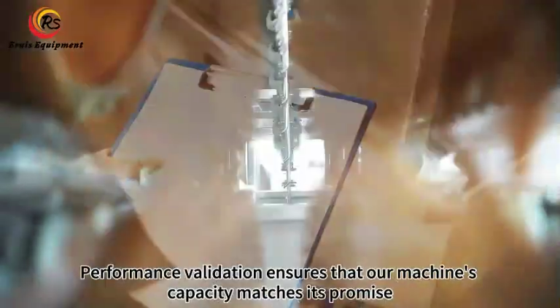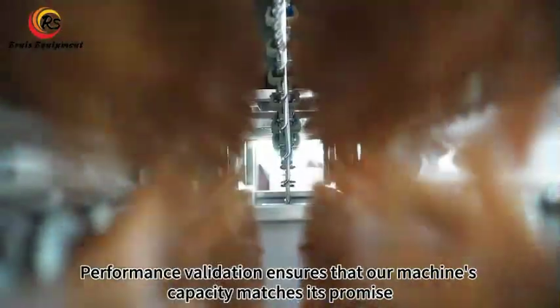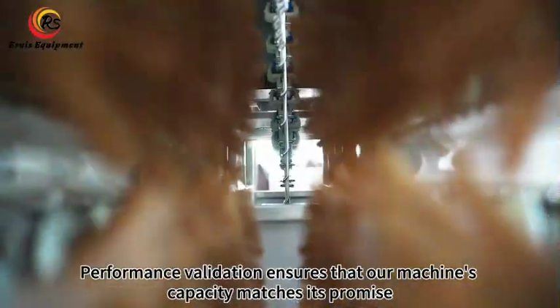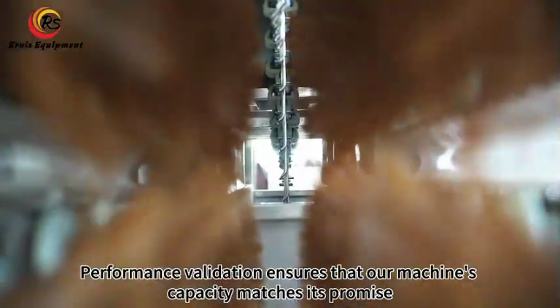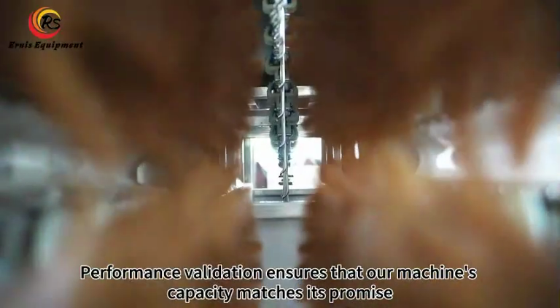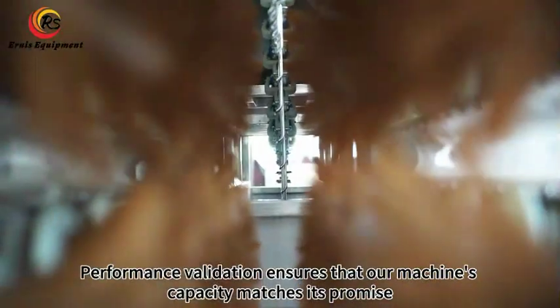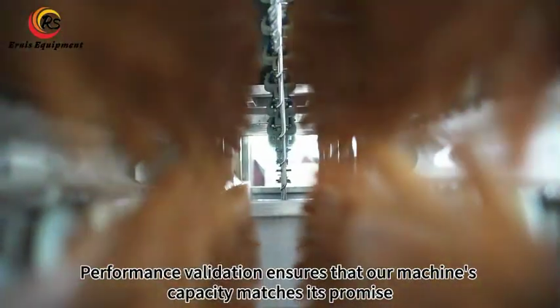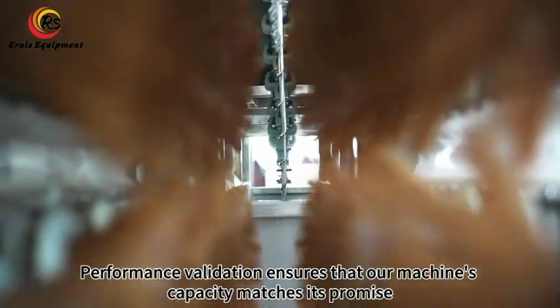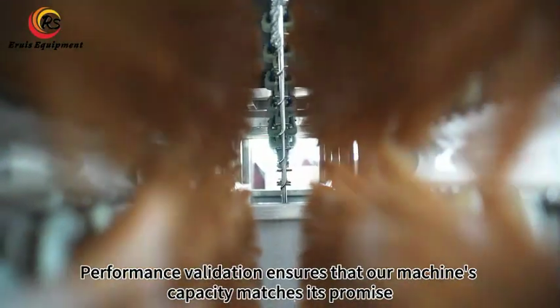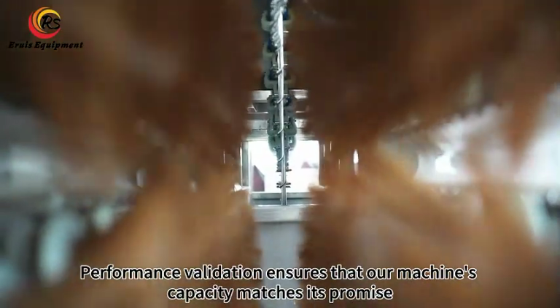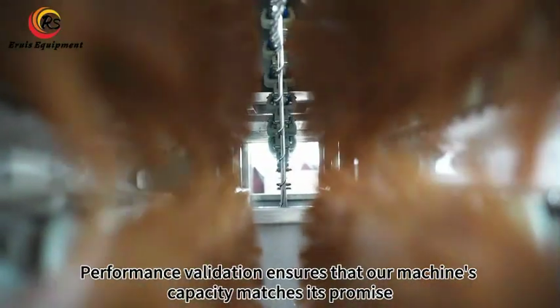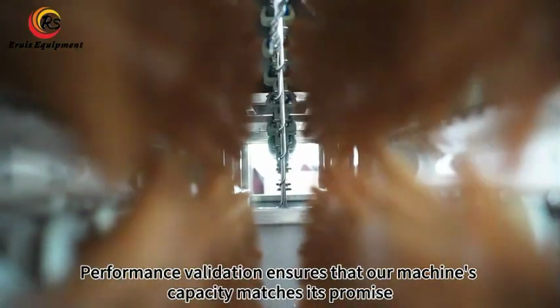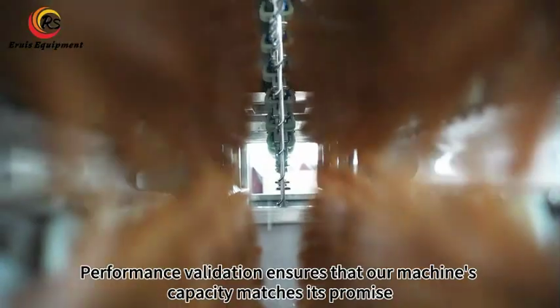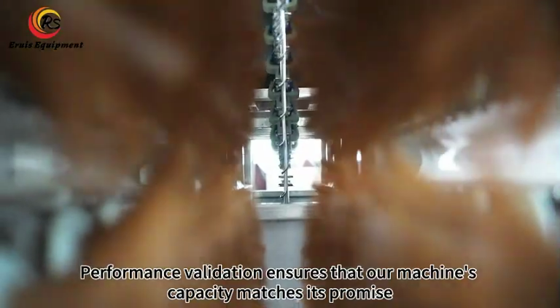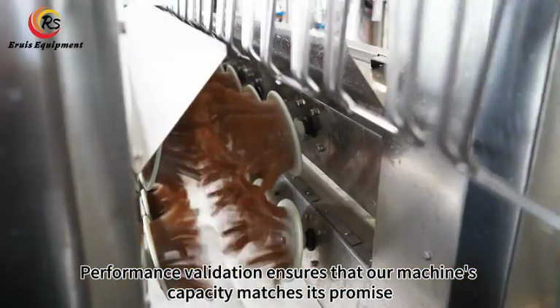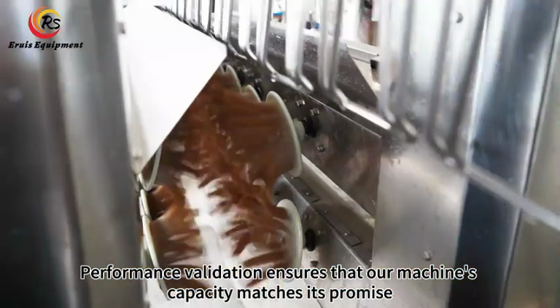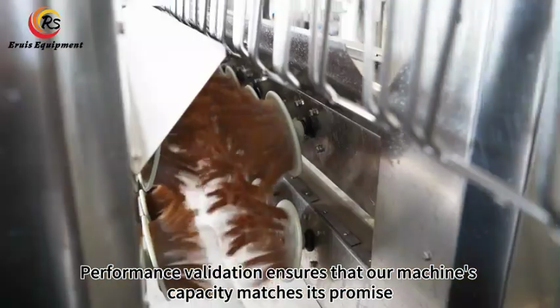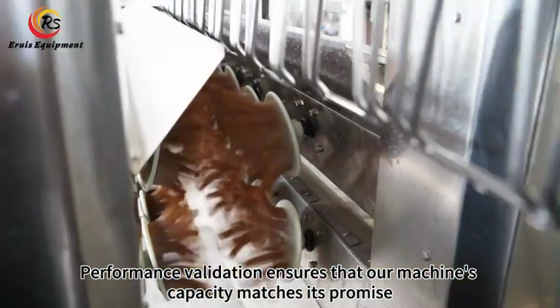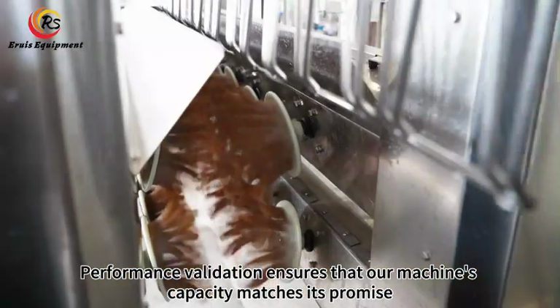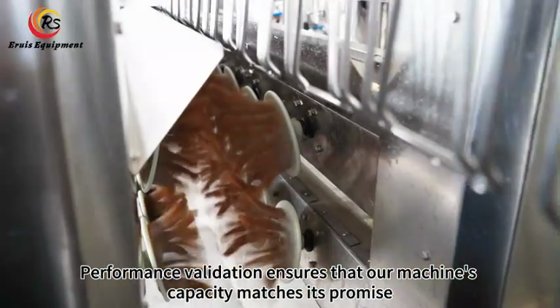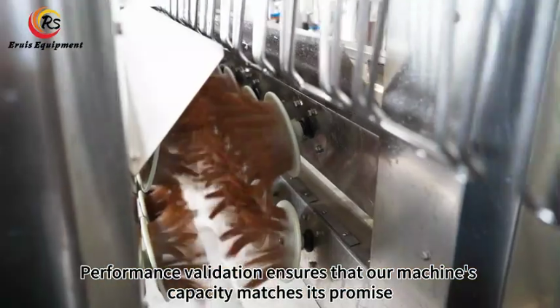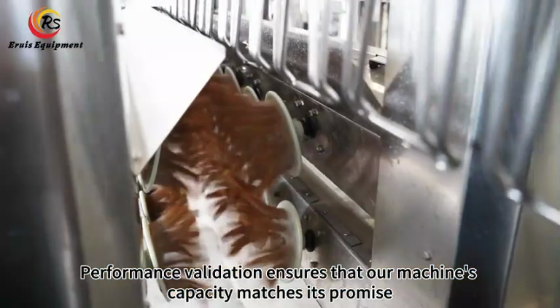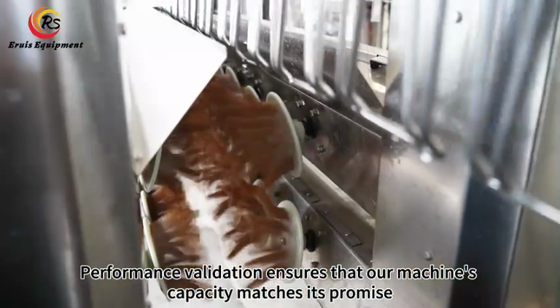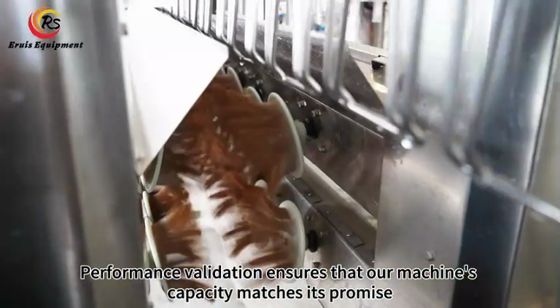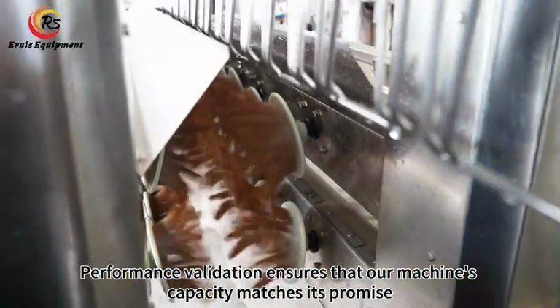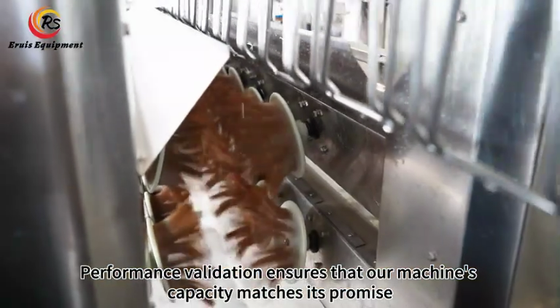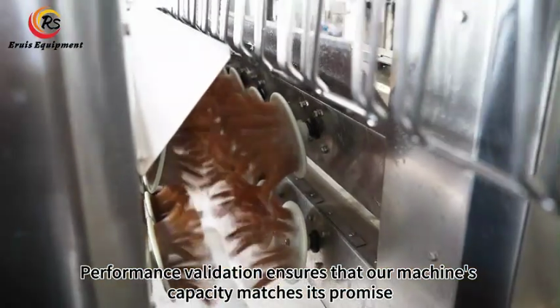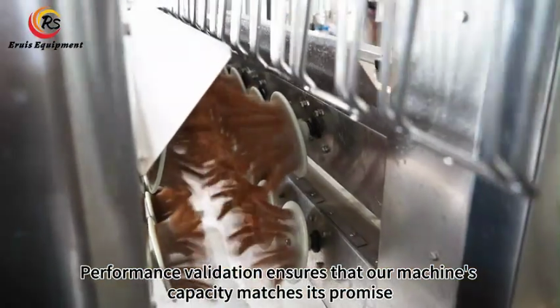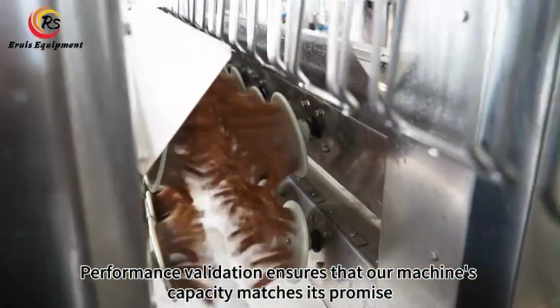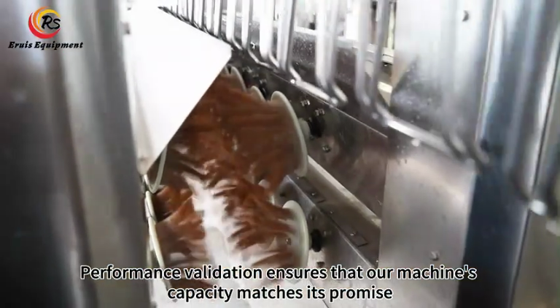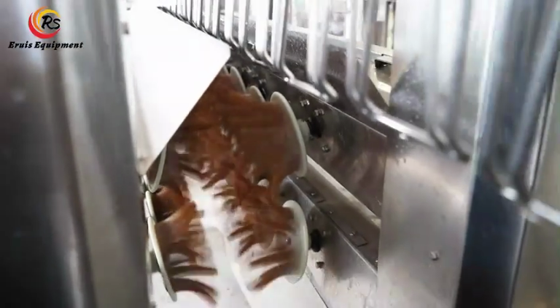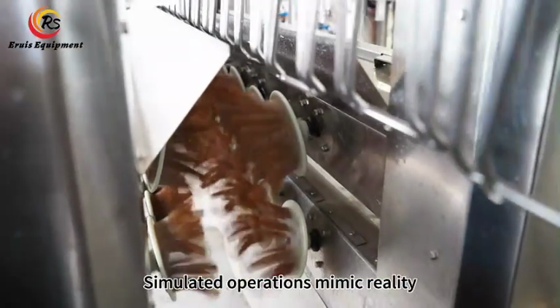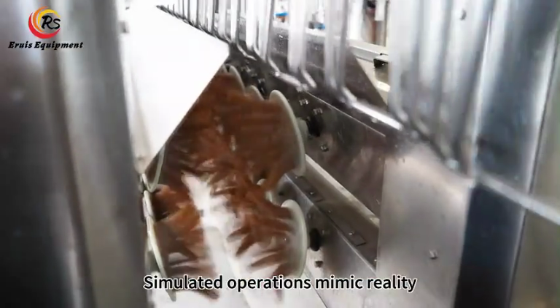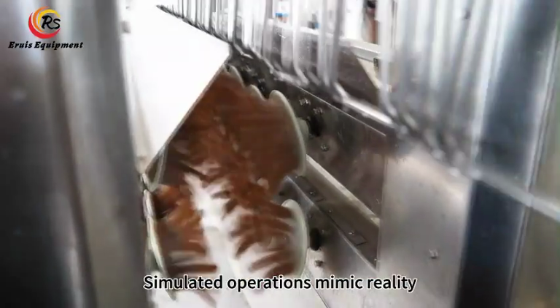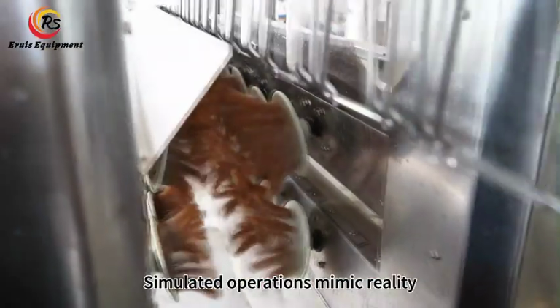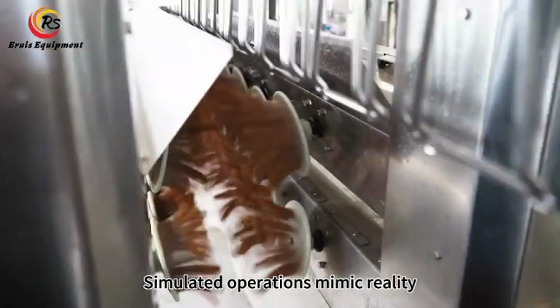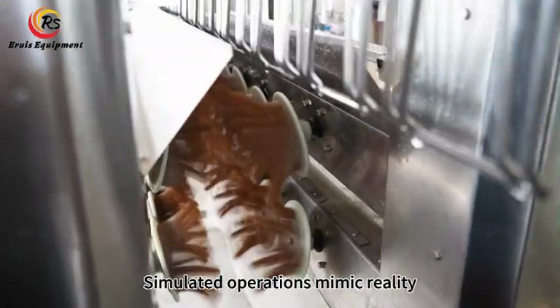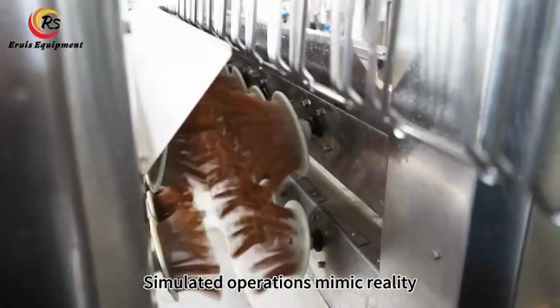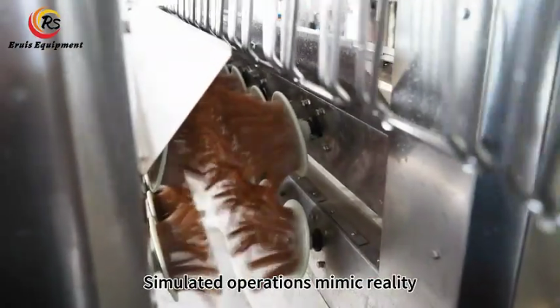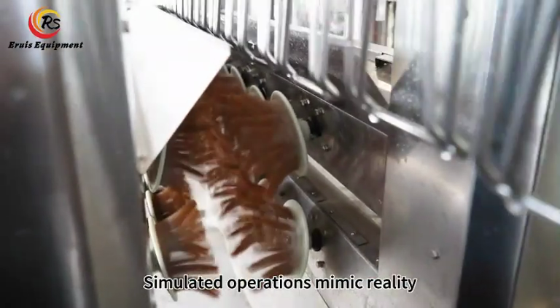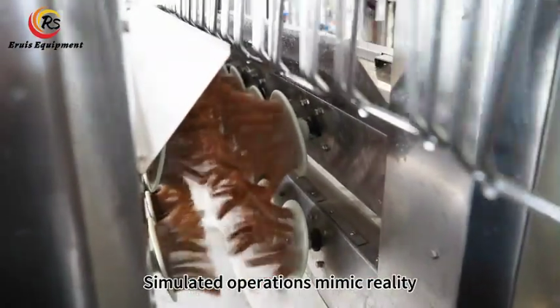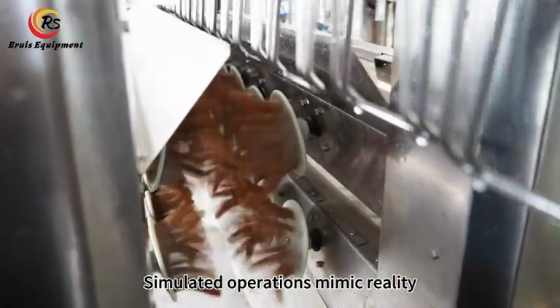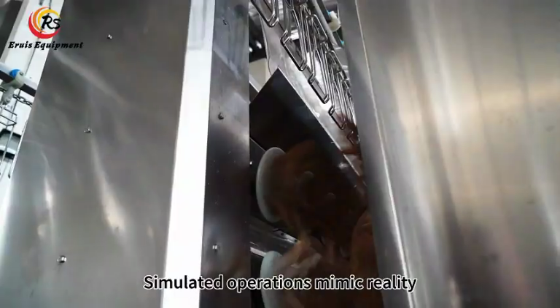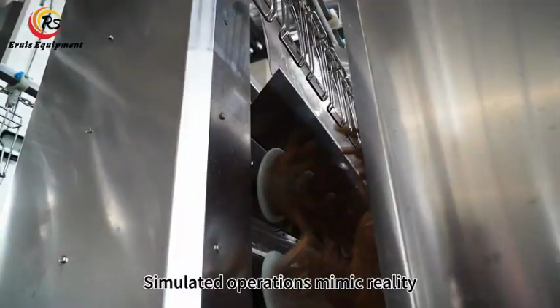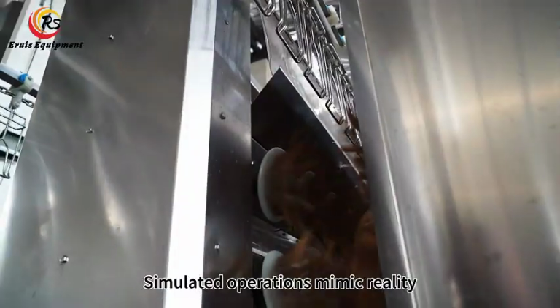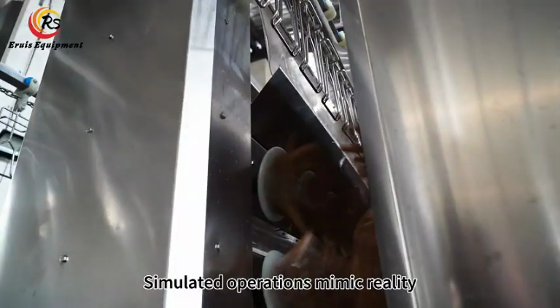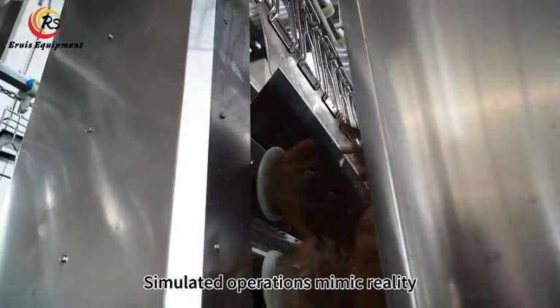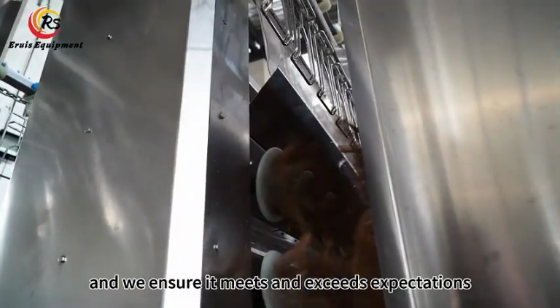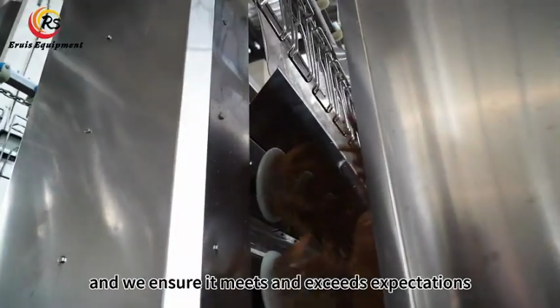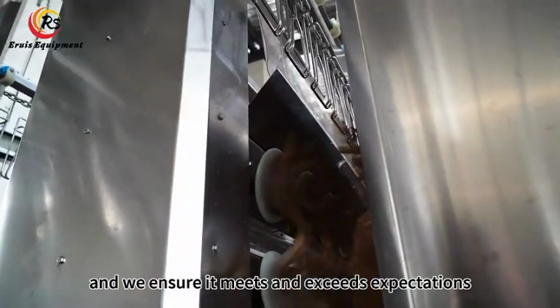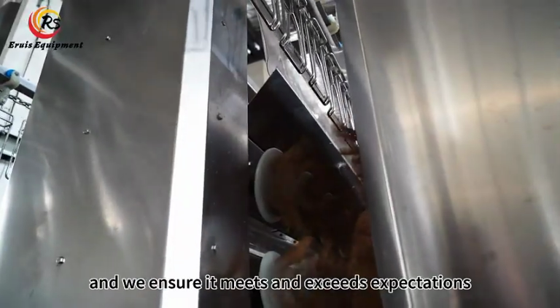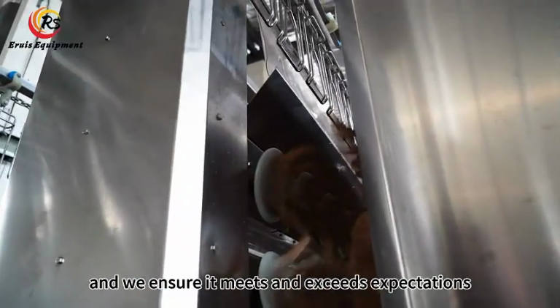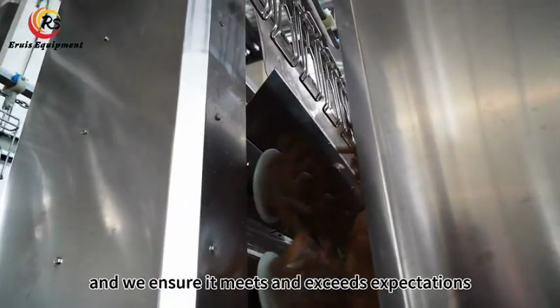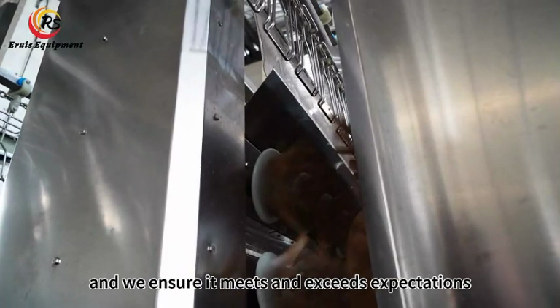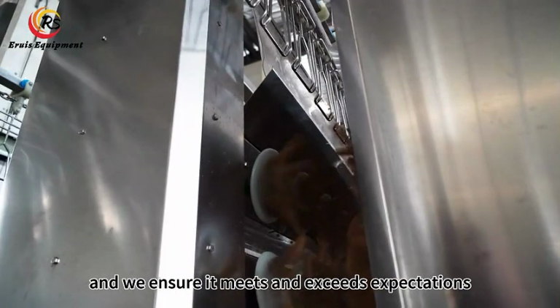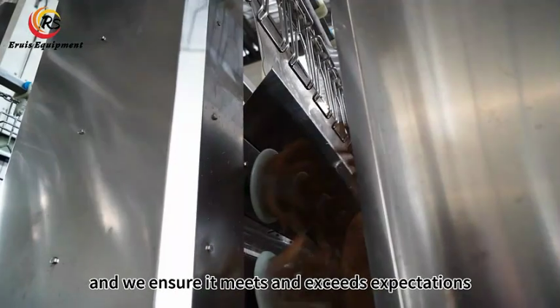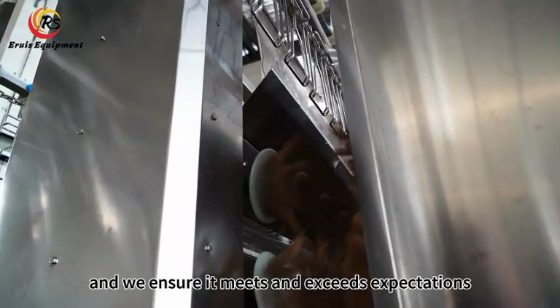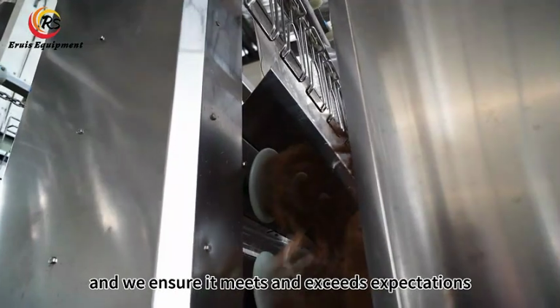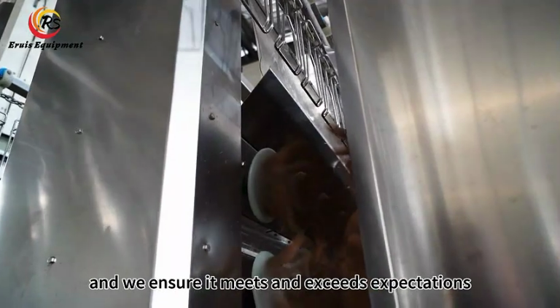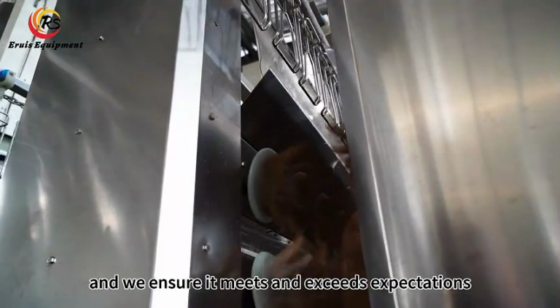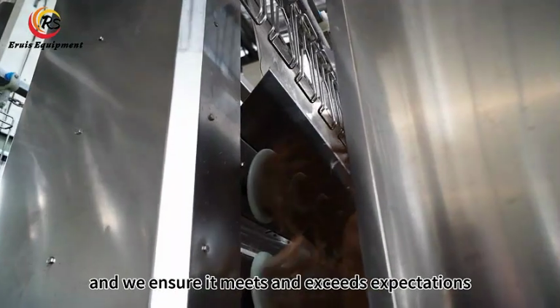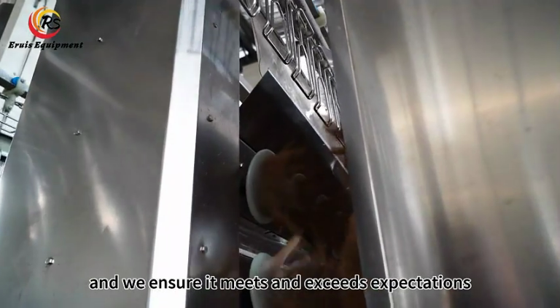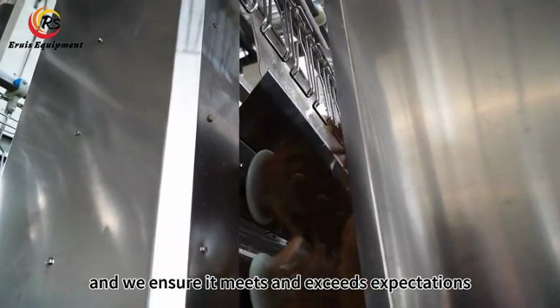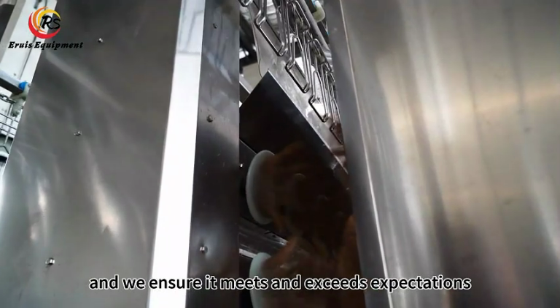Performance validation ensures that our machine's capacity matches its promise. Simulated operations mimic reality, and we ensure it meets and exceeds expectations.